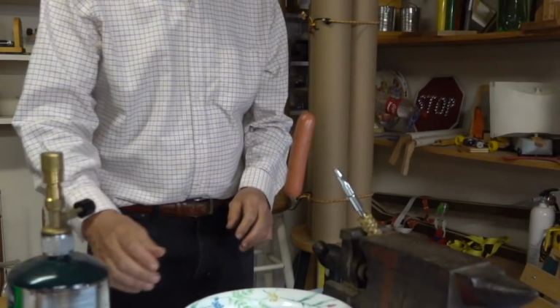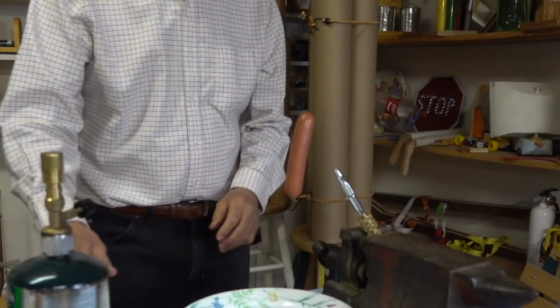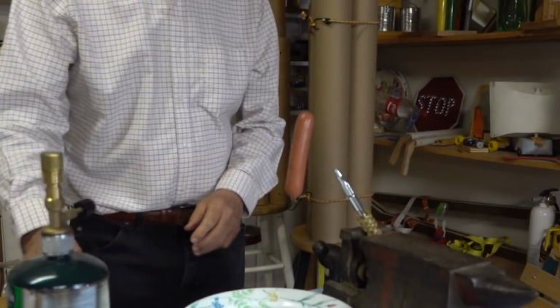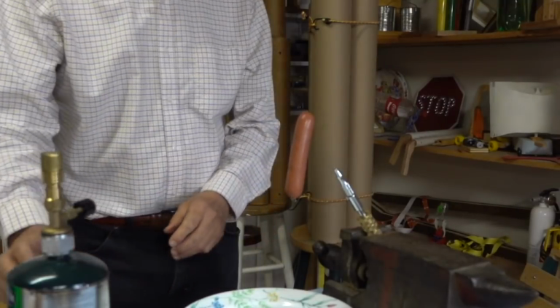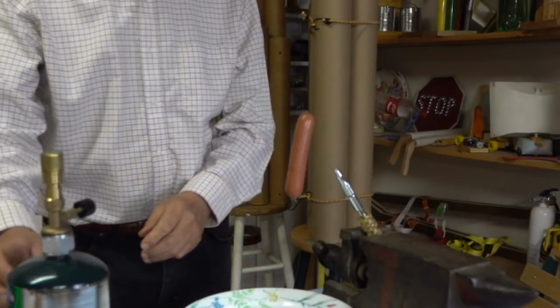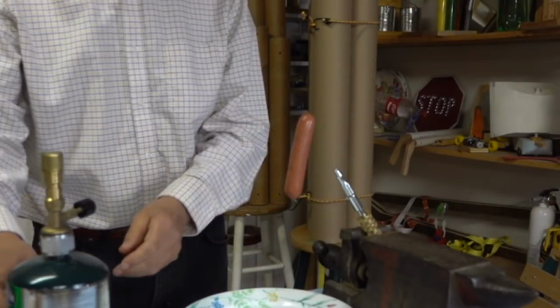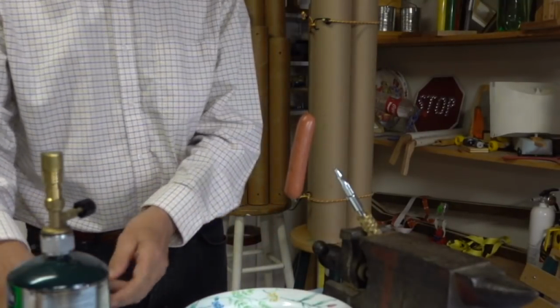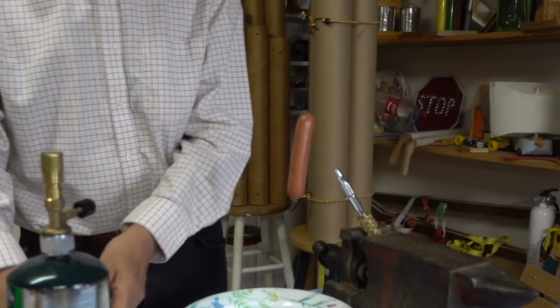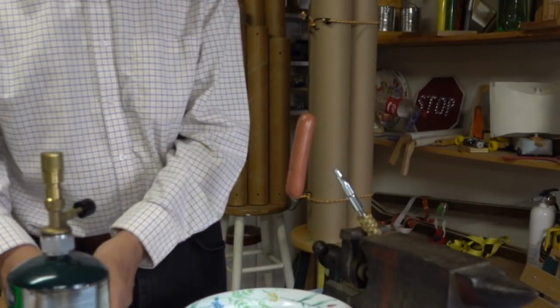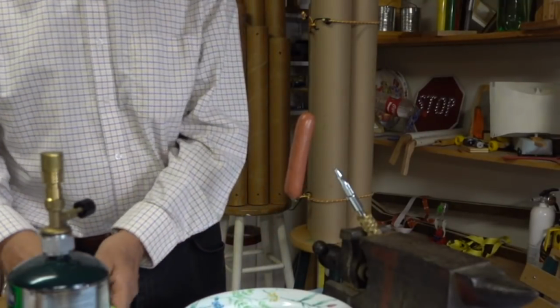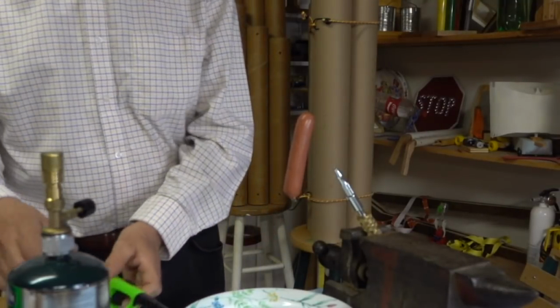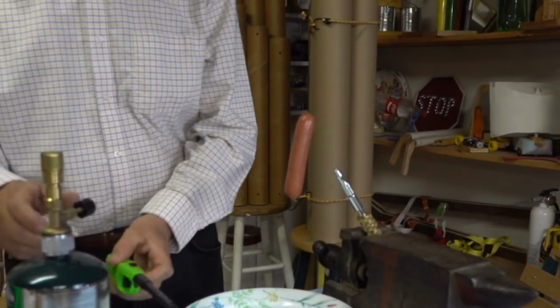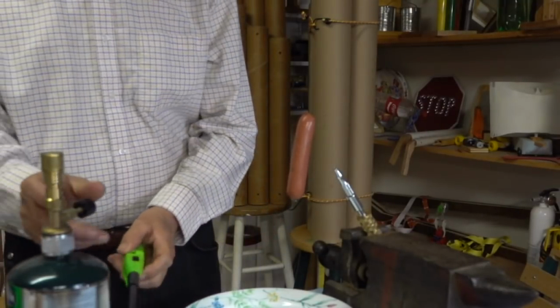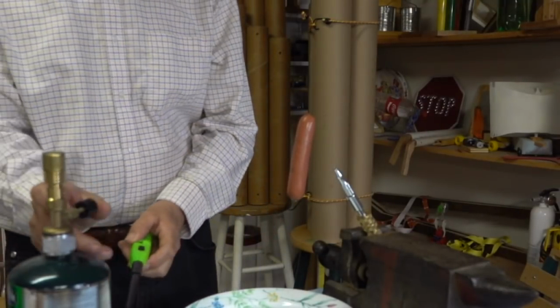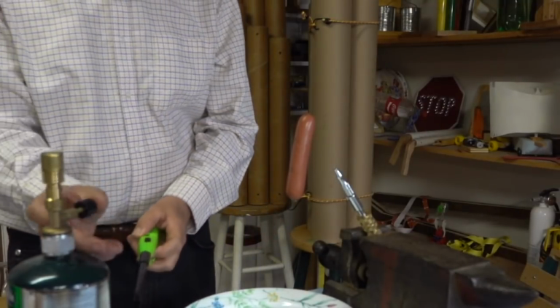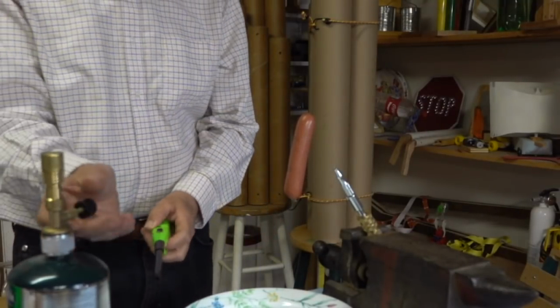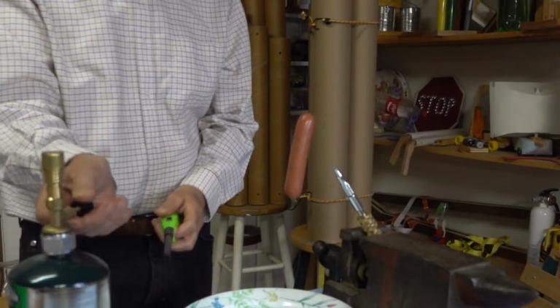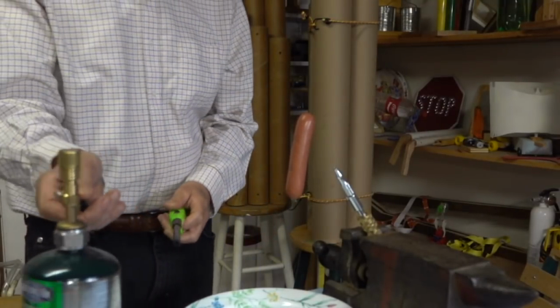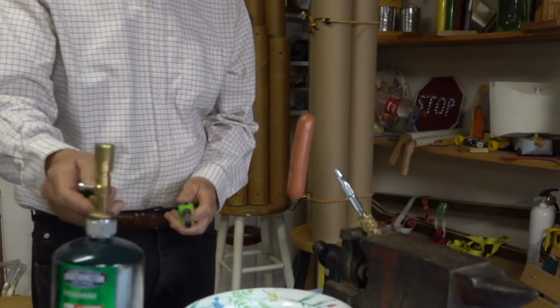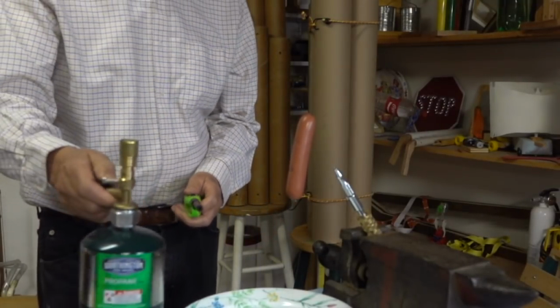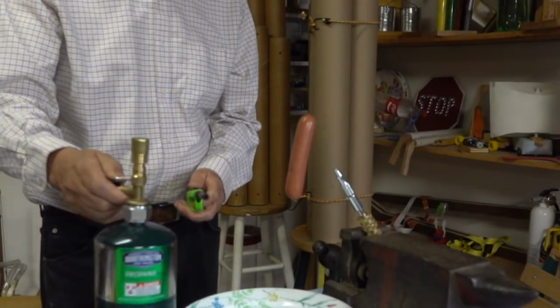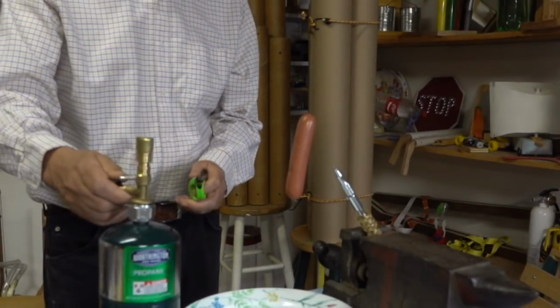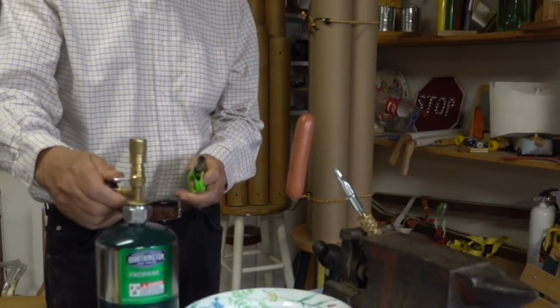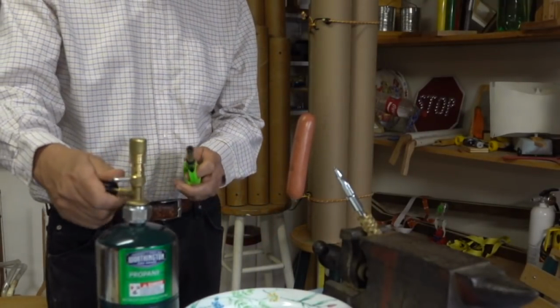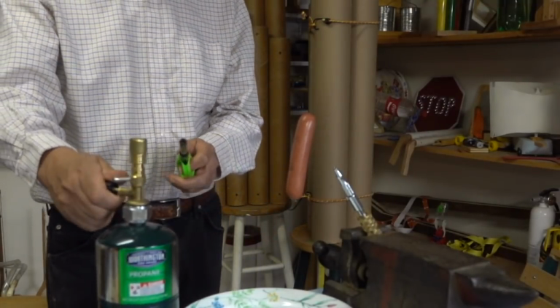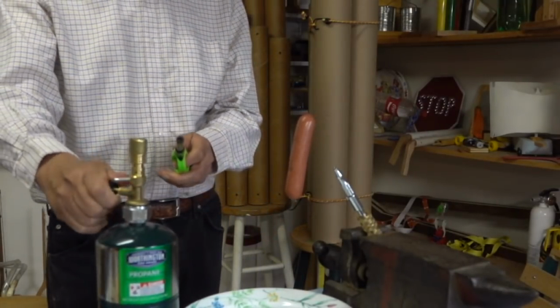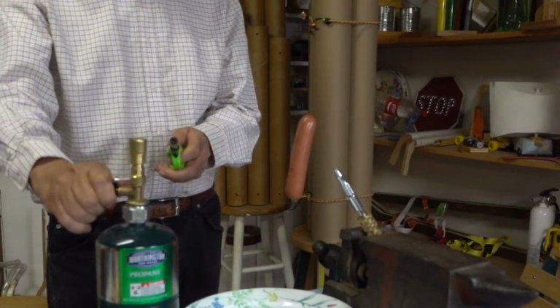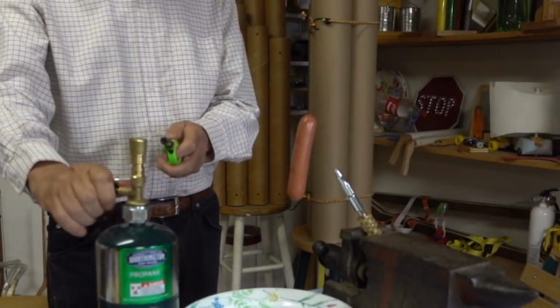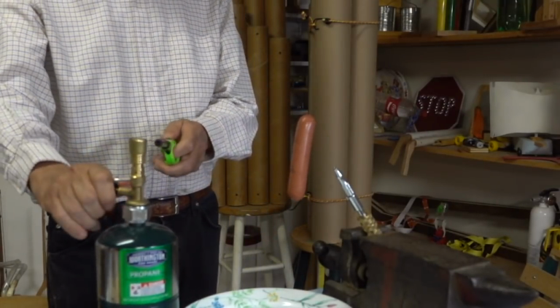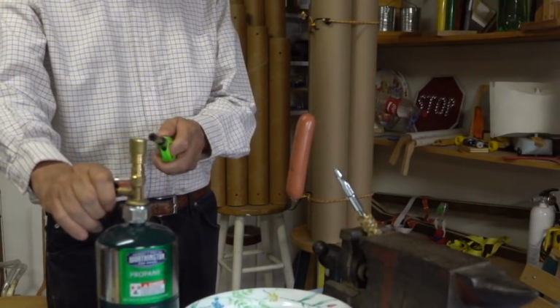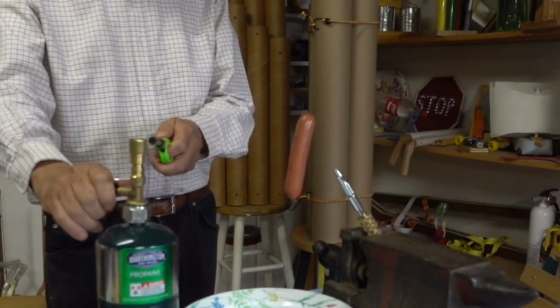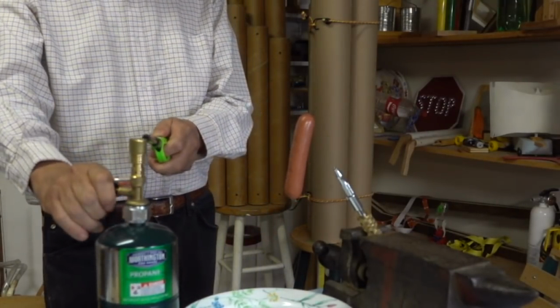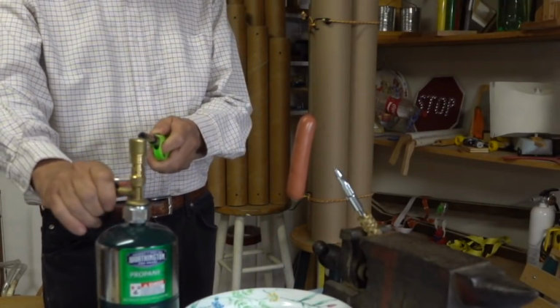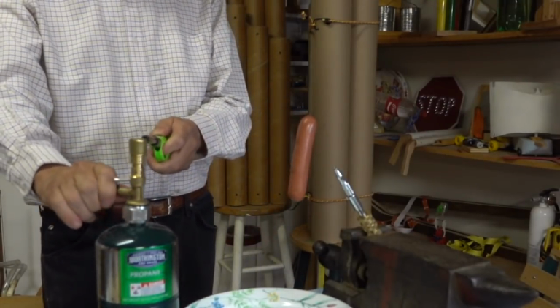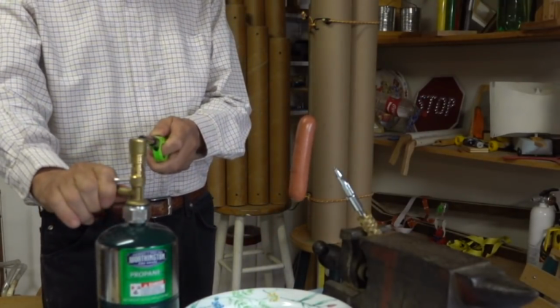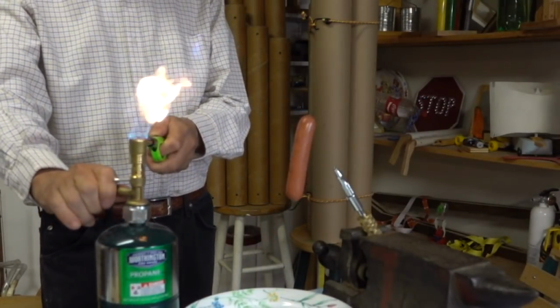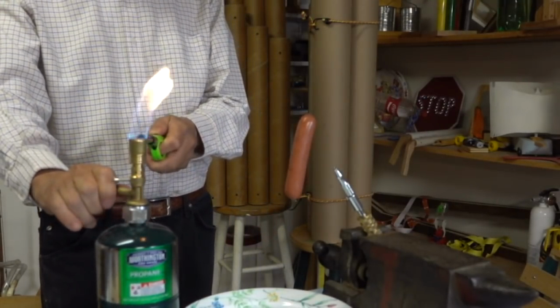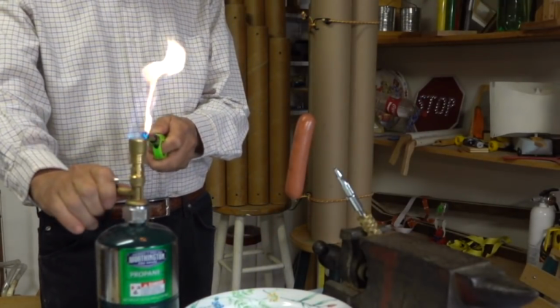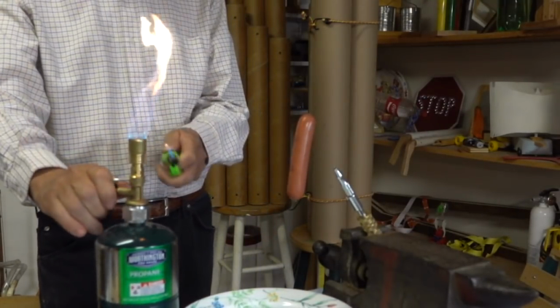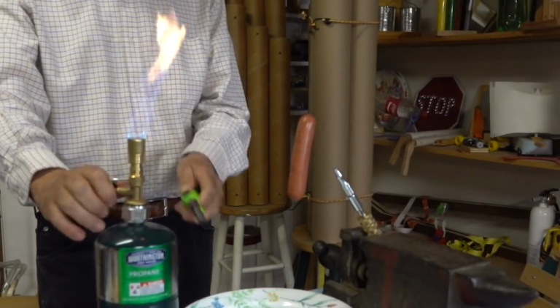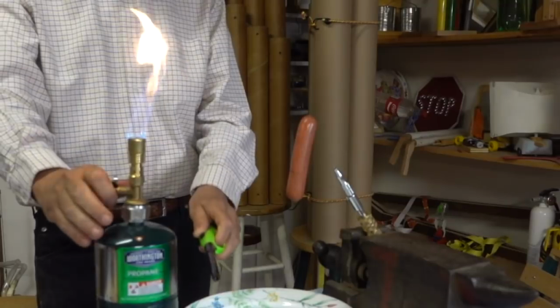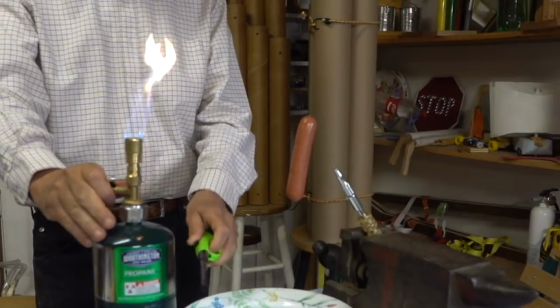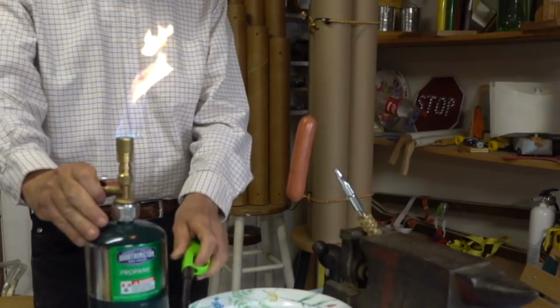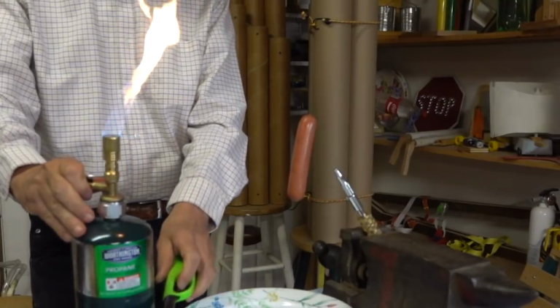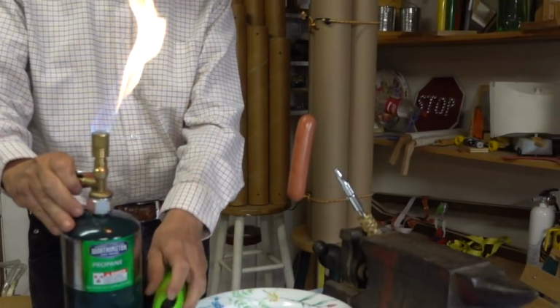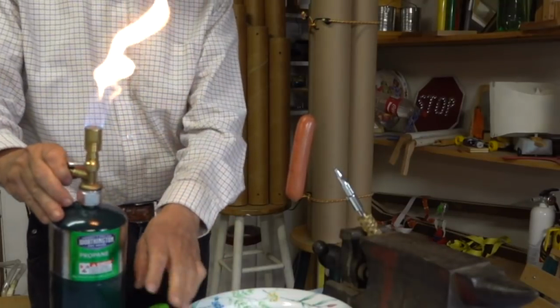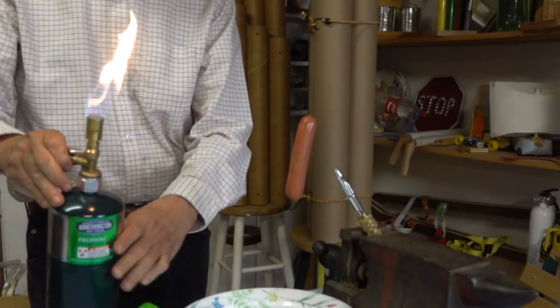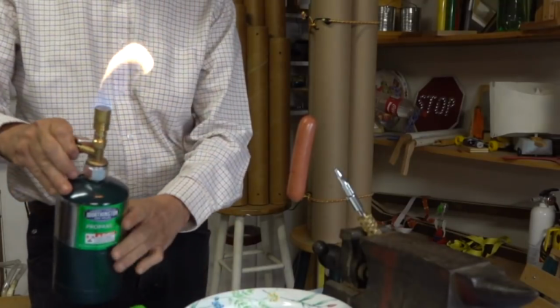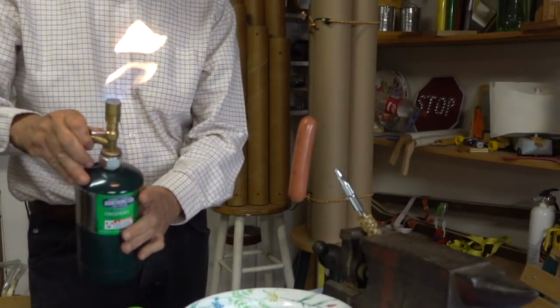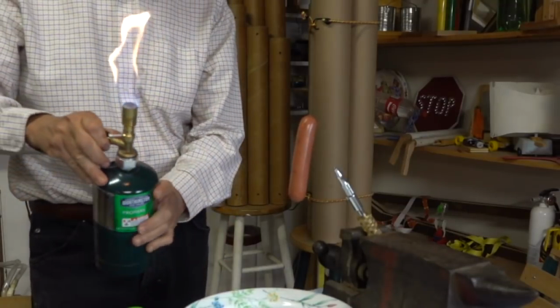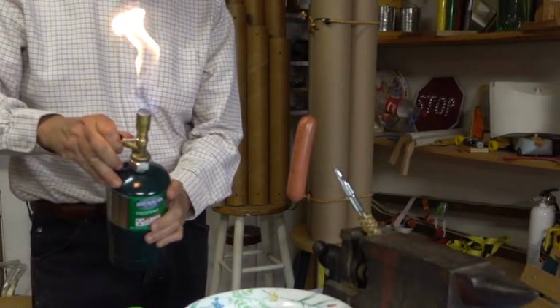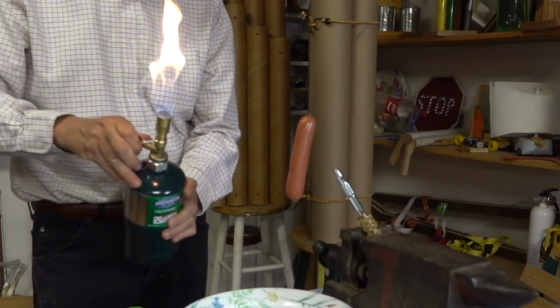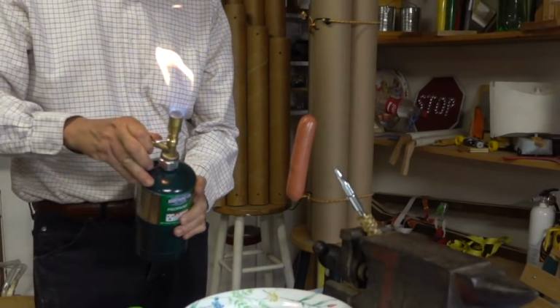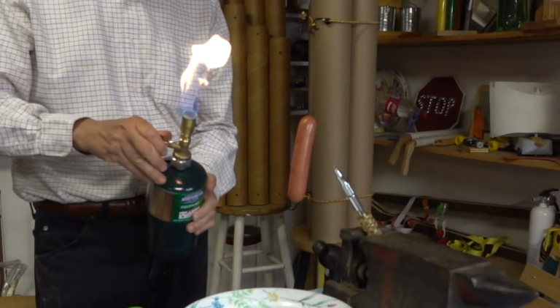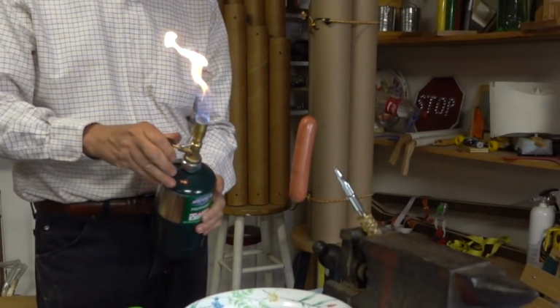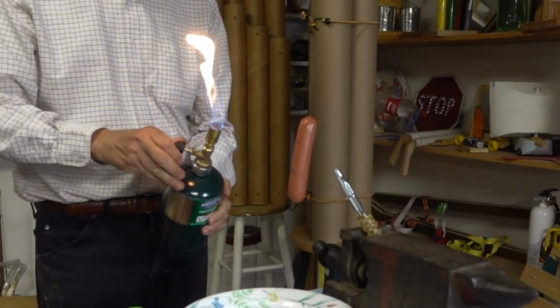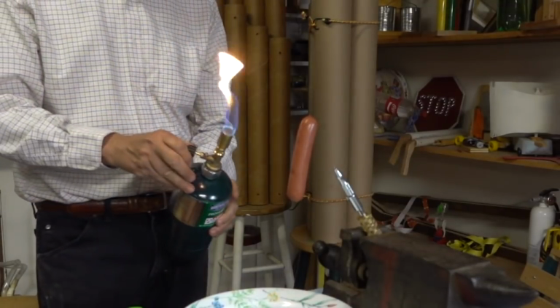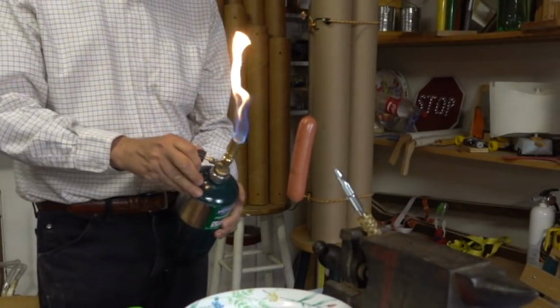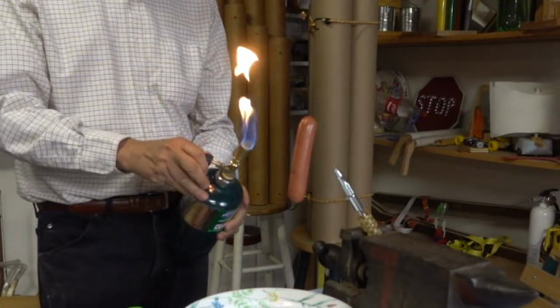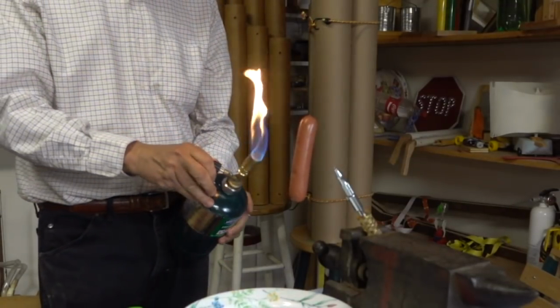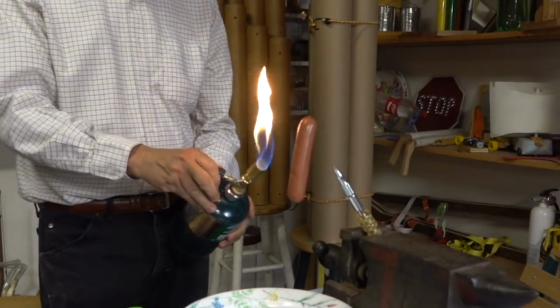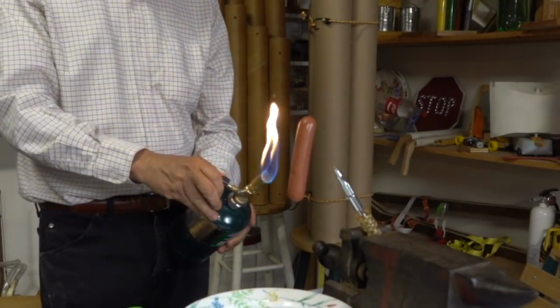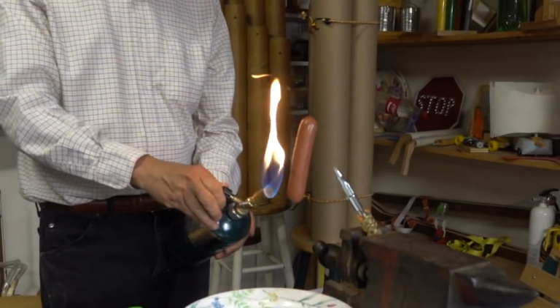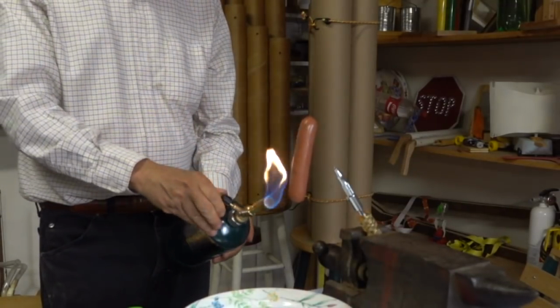I'm hoping to accomplish two things here. One is to cook the hot dog, but the second thing is I'm hoping that the flame will show us what's going on in that airstream.